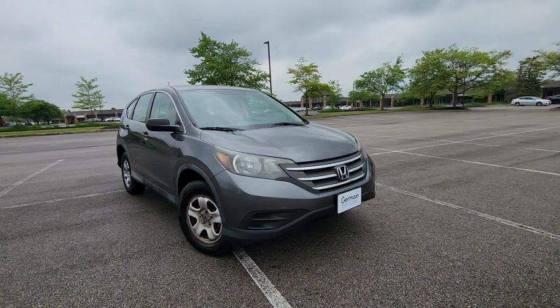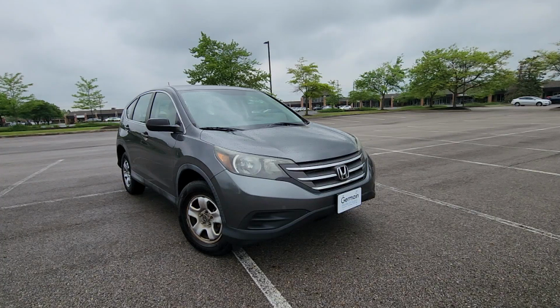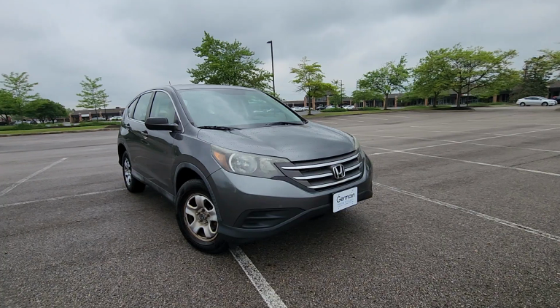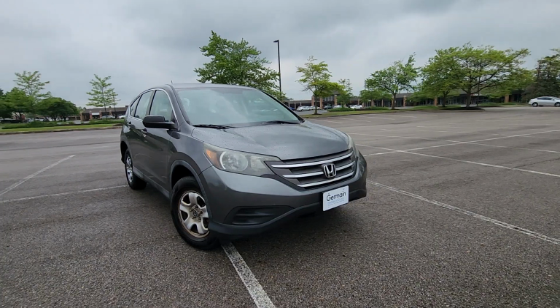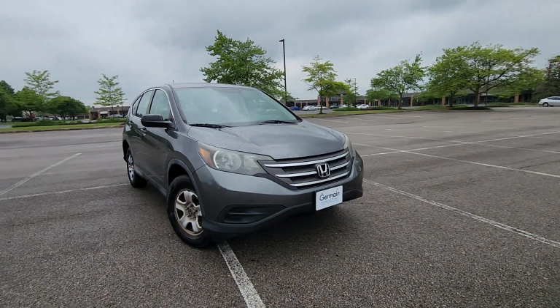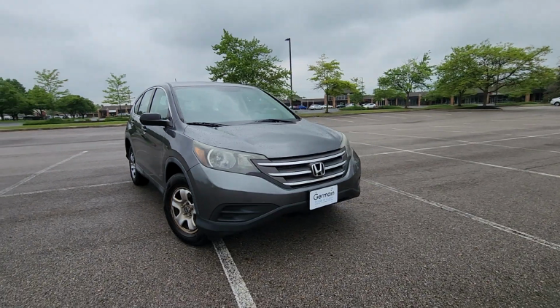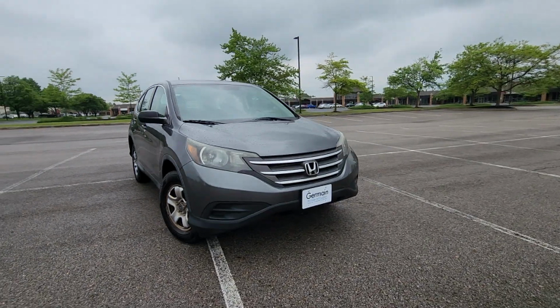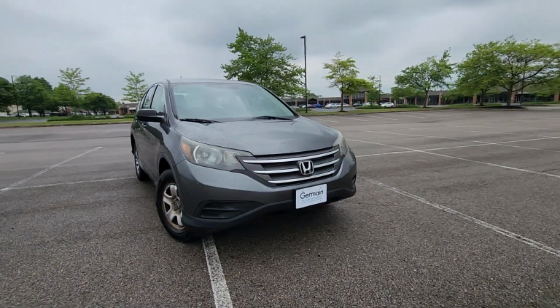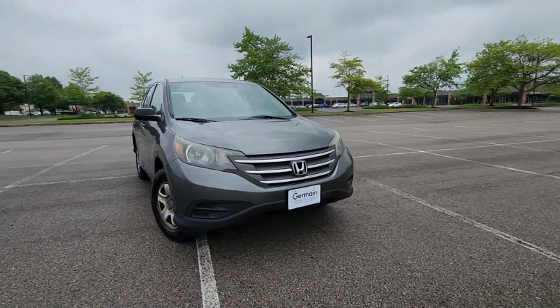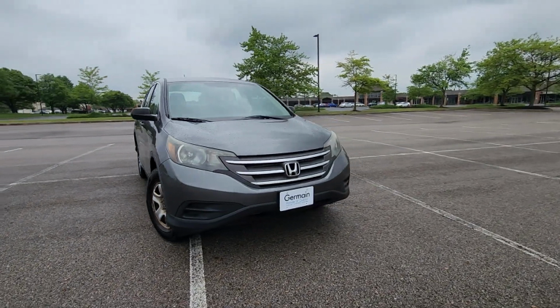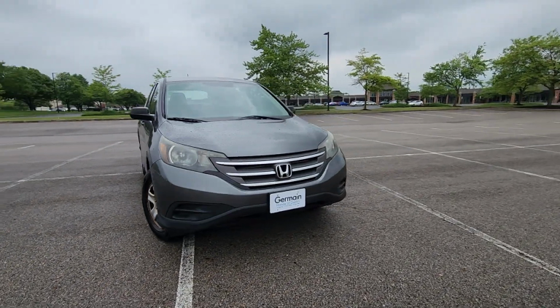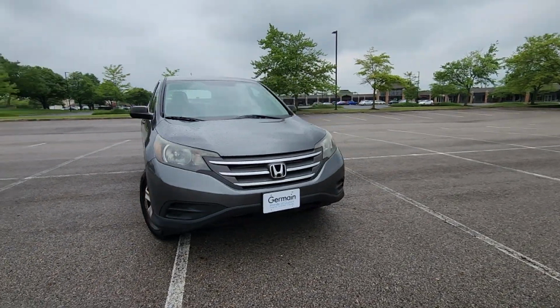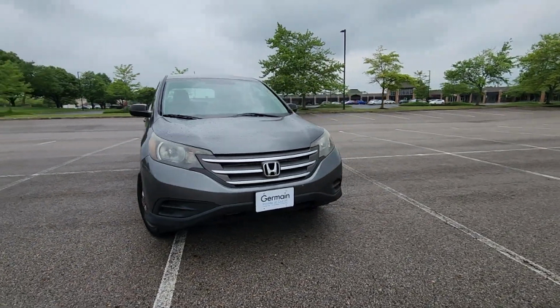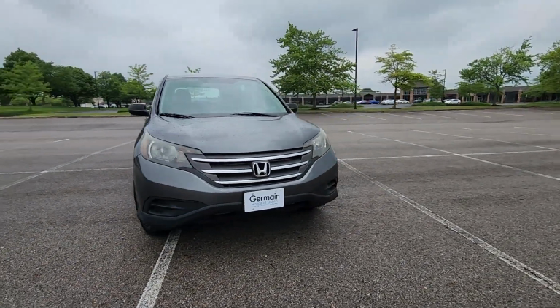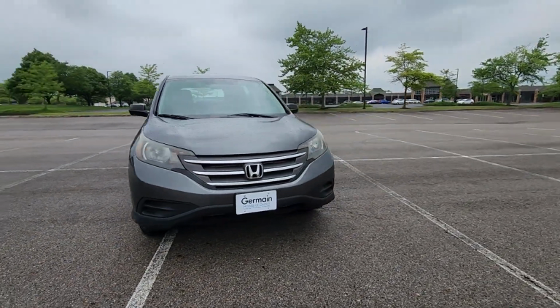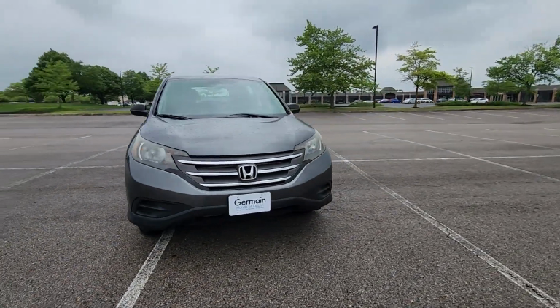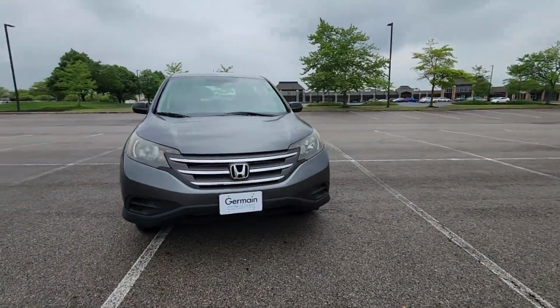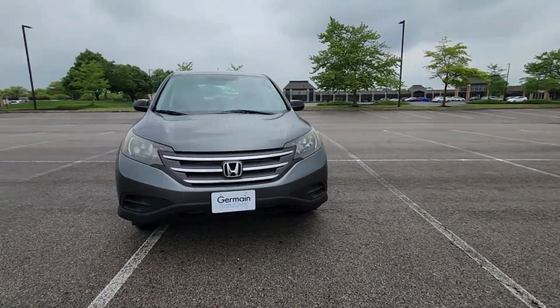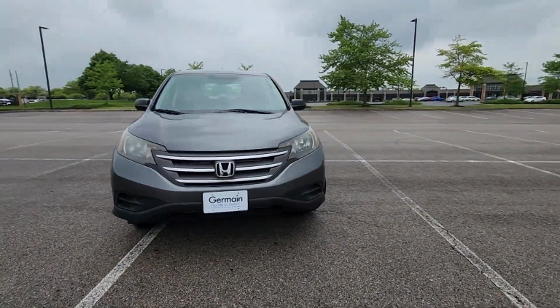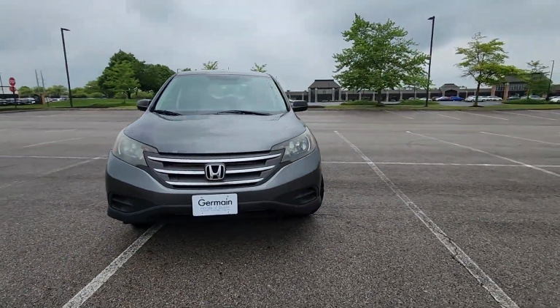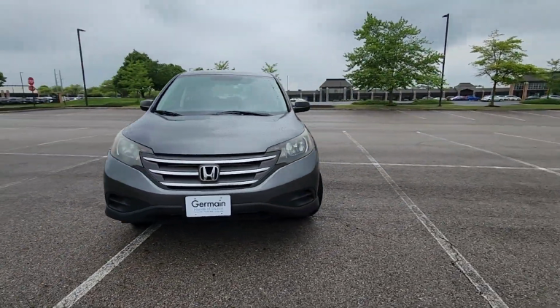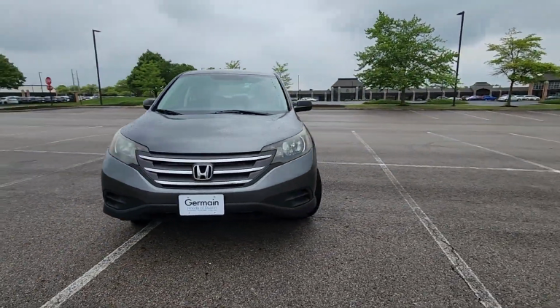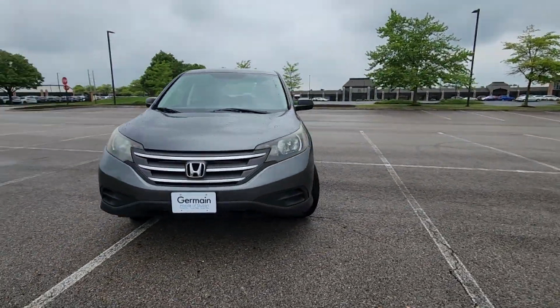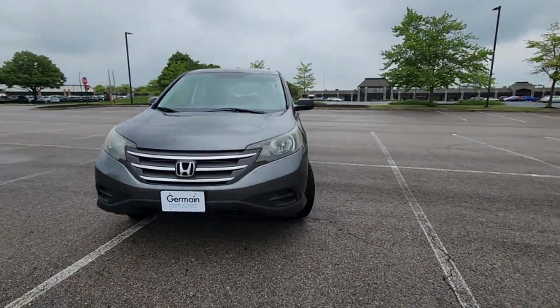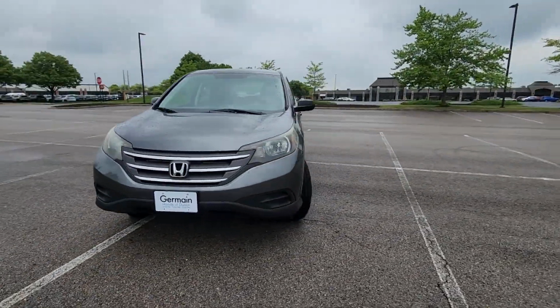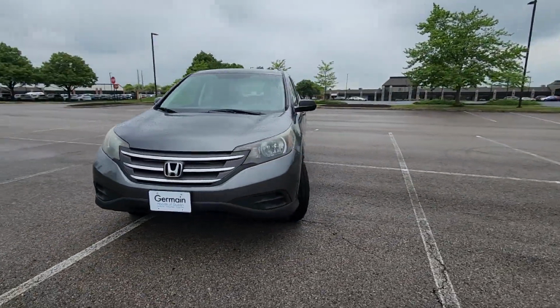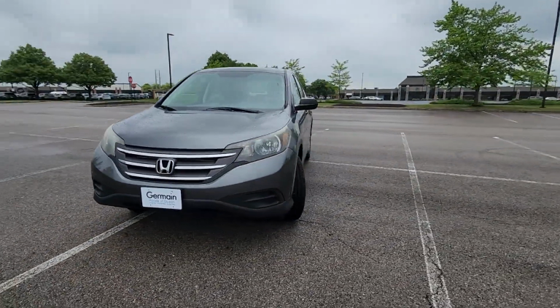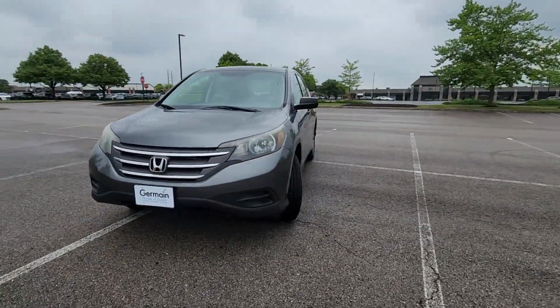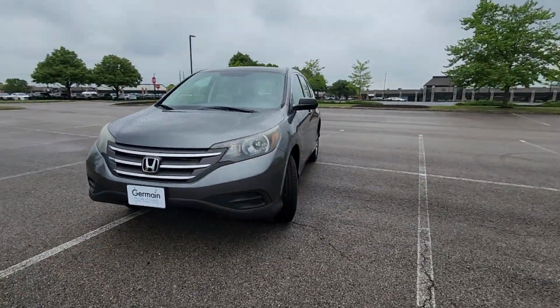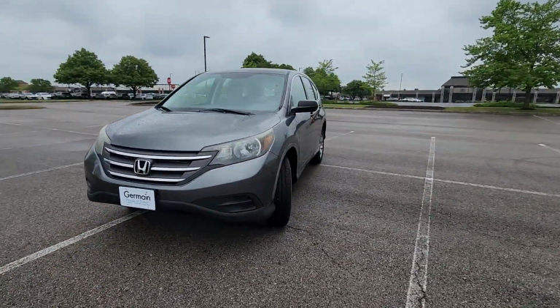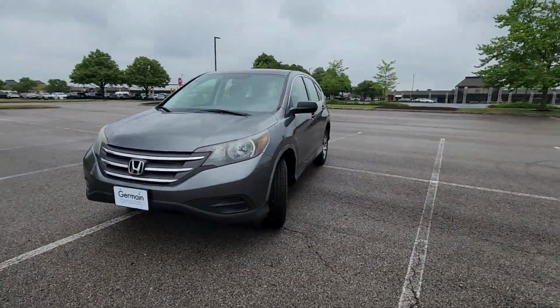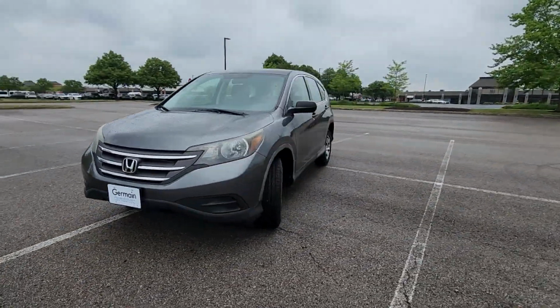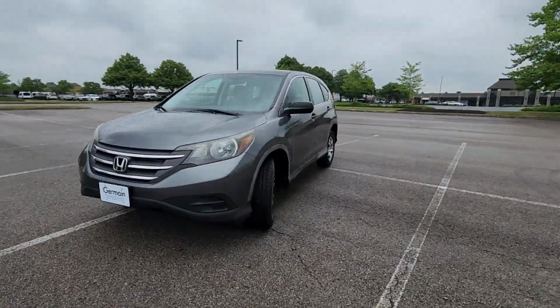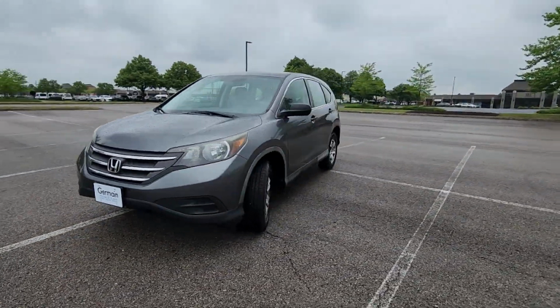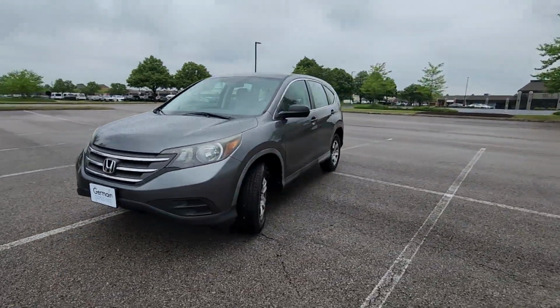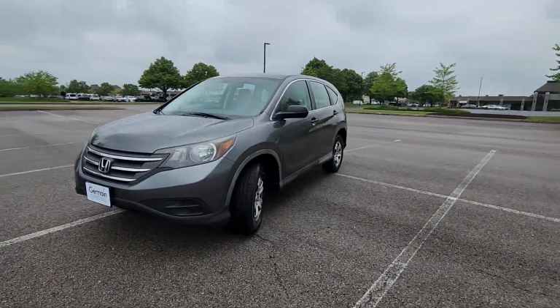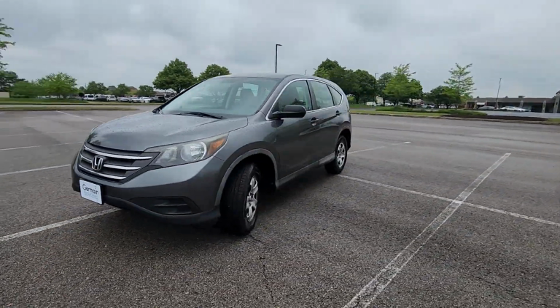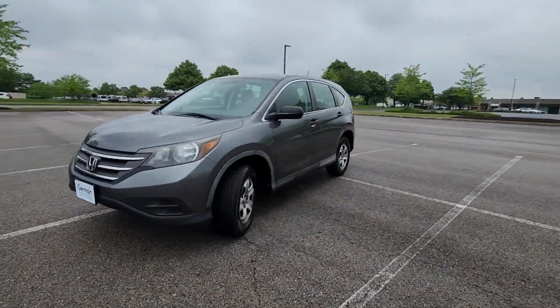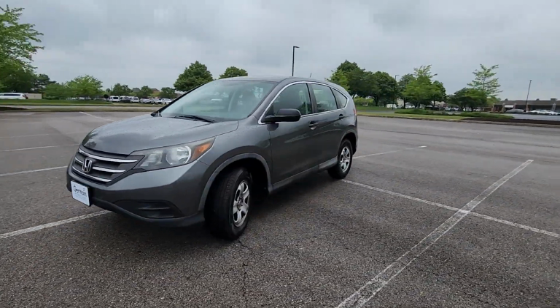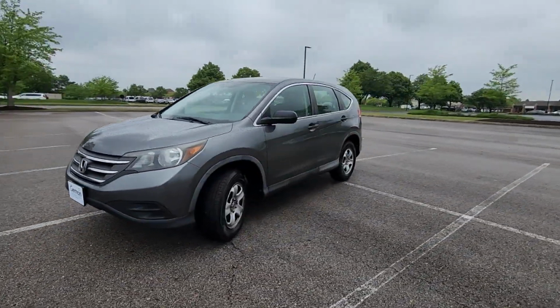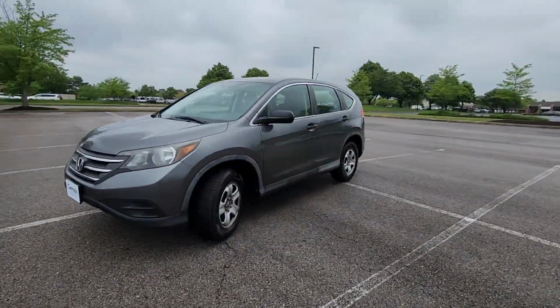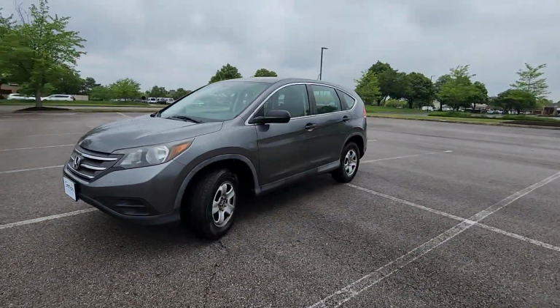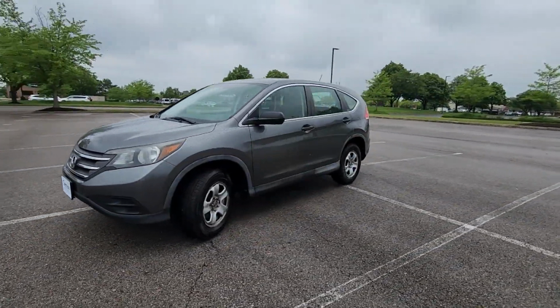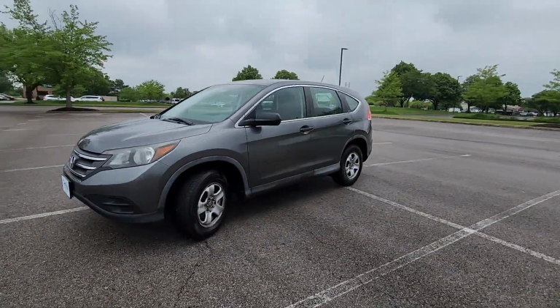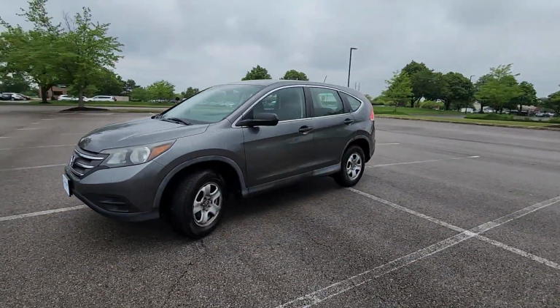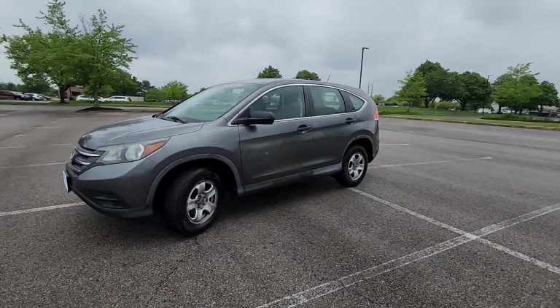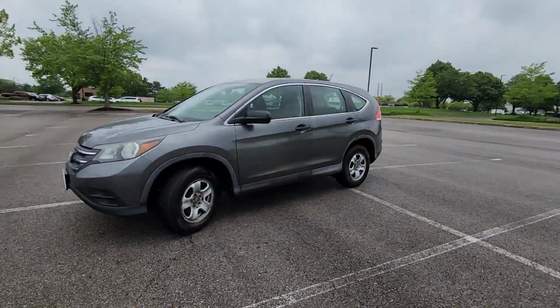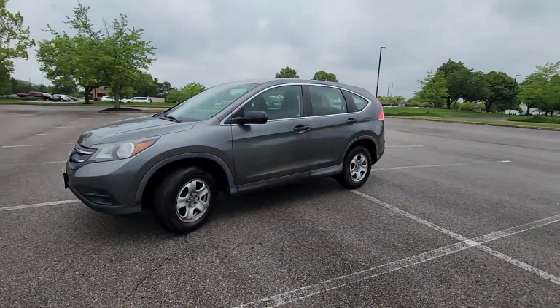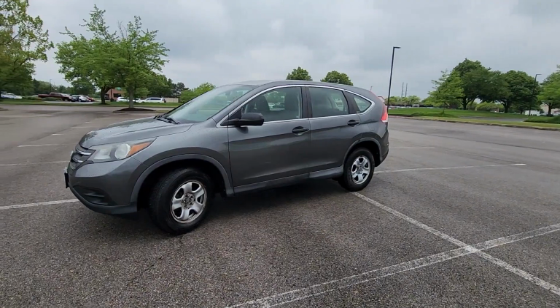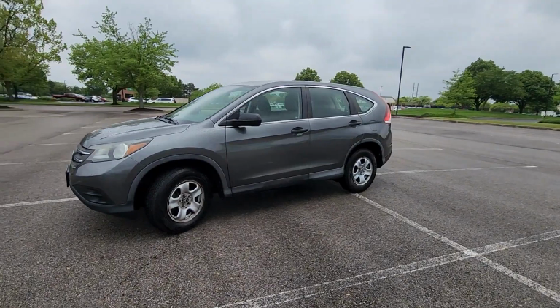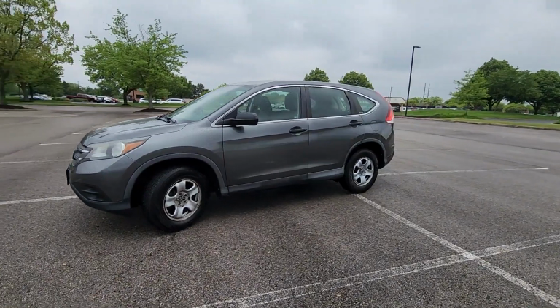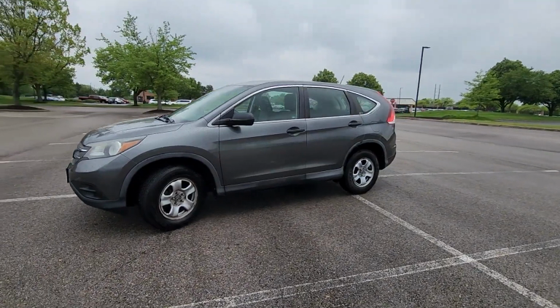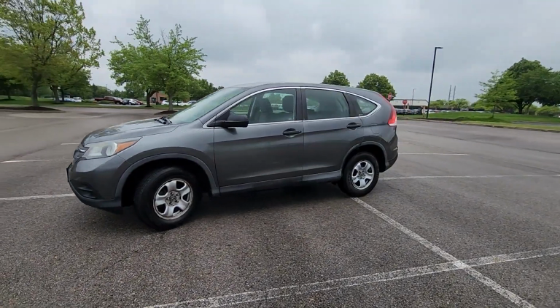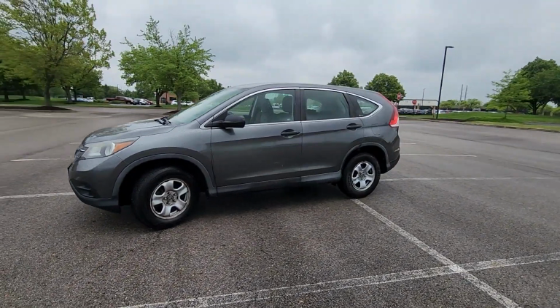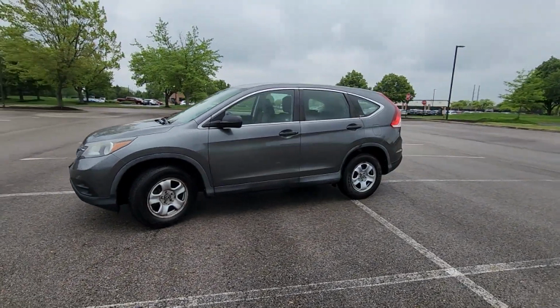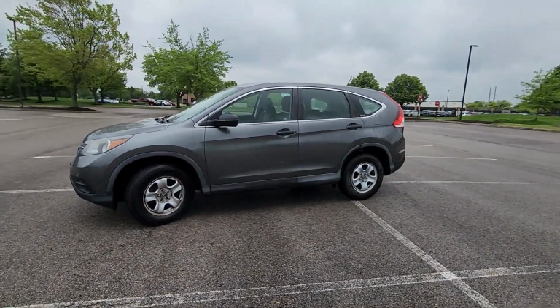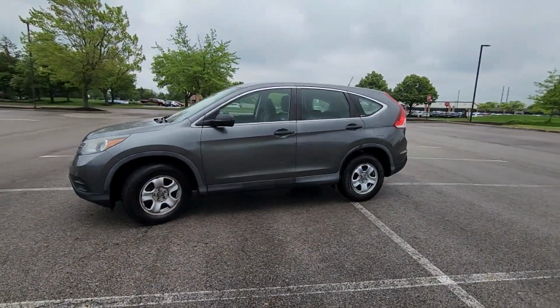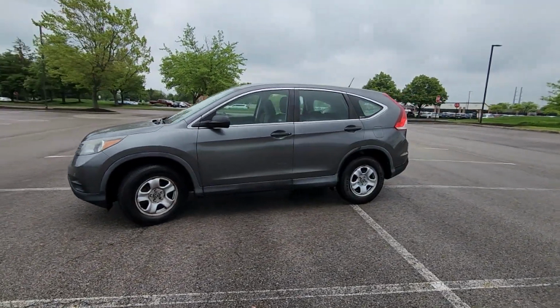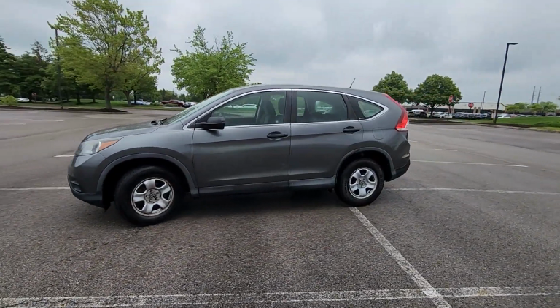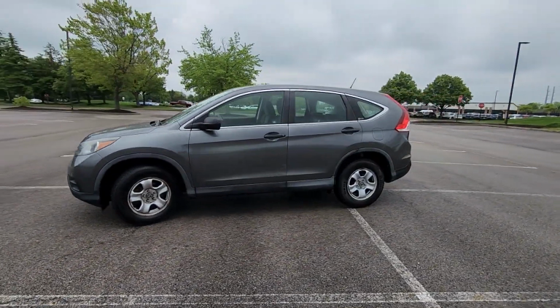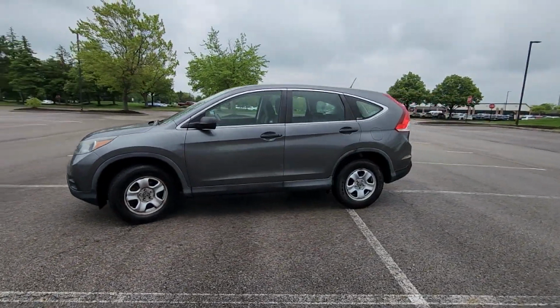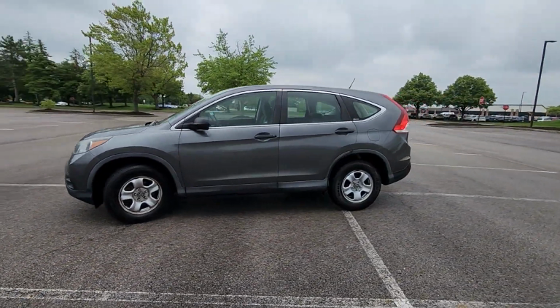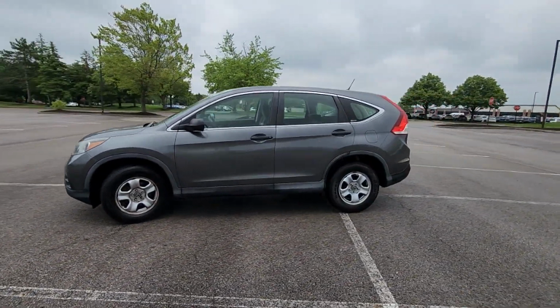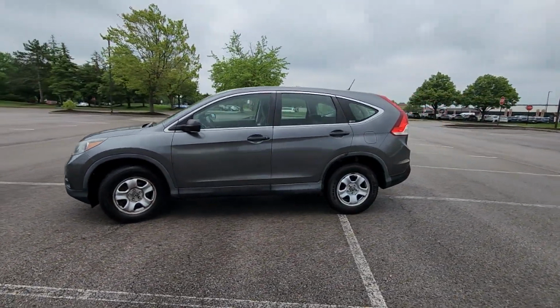2012 Honda CR-V. This SUV offers space as well as power and performance.